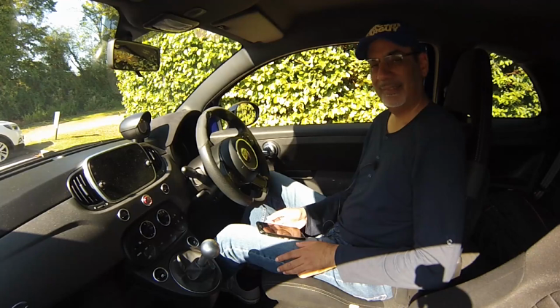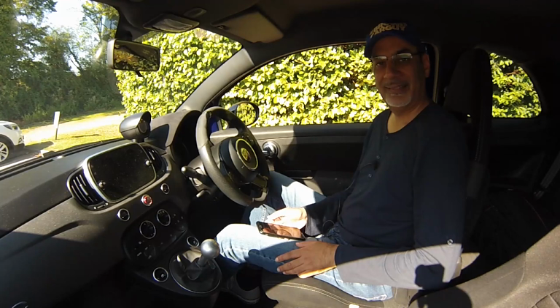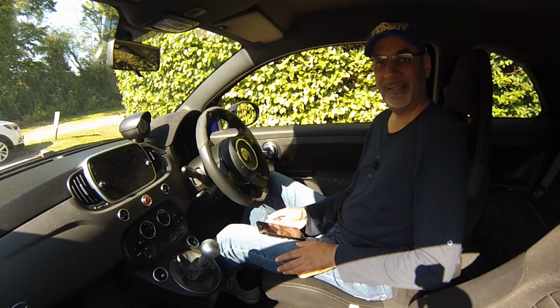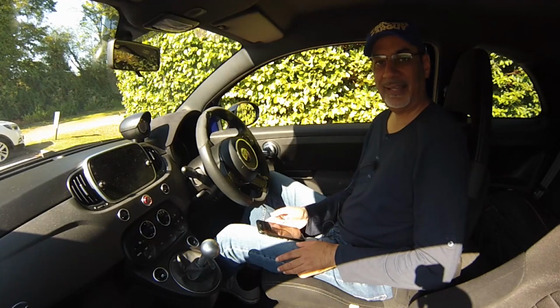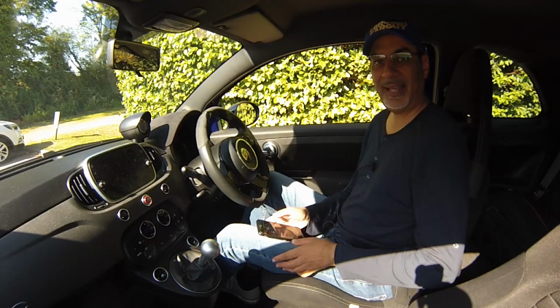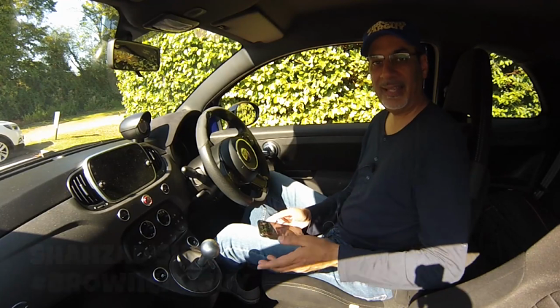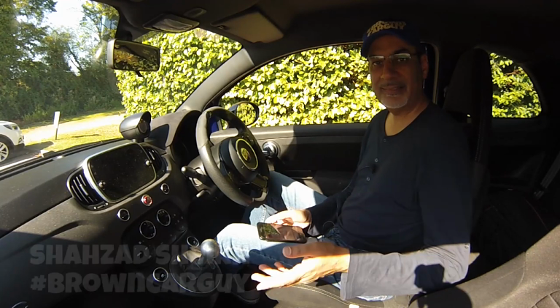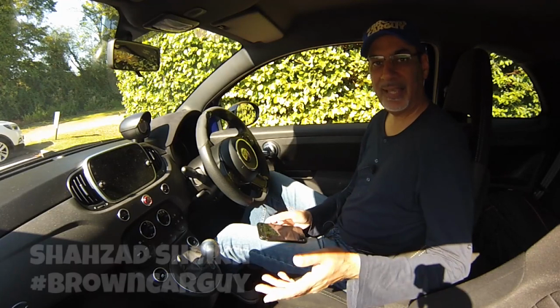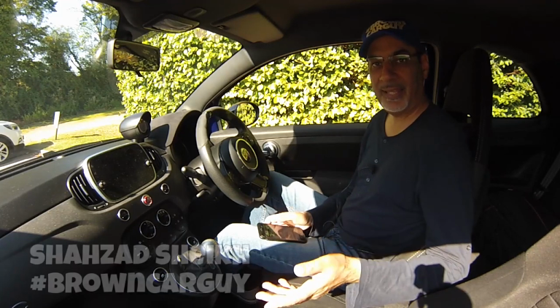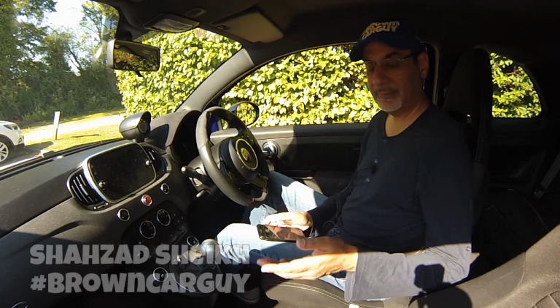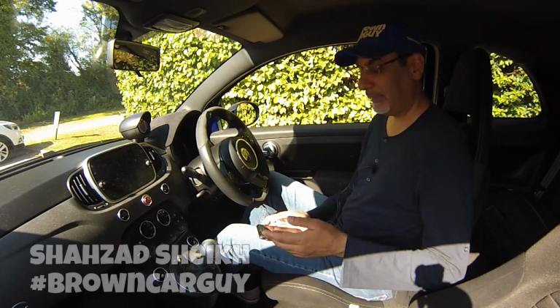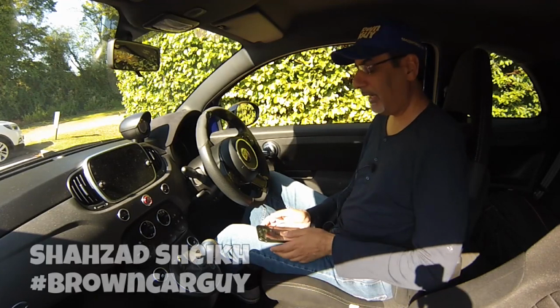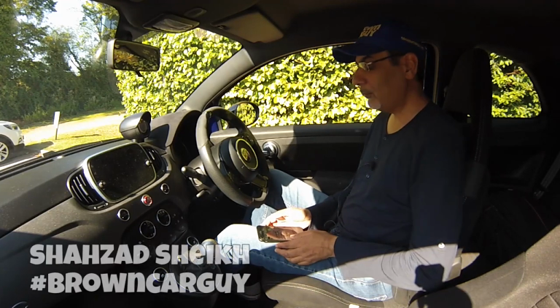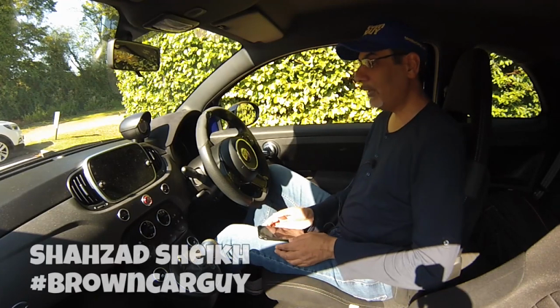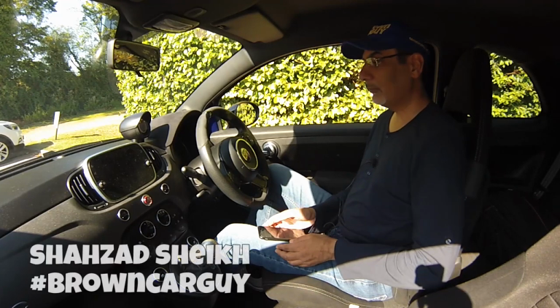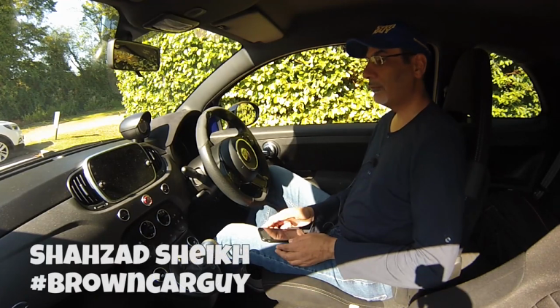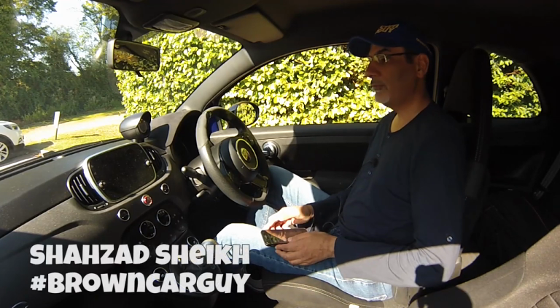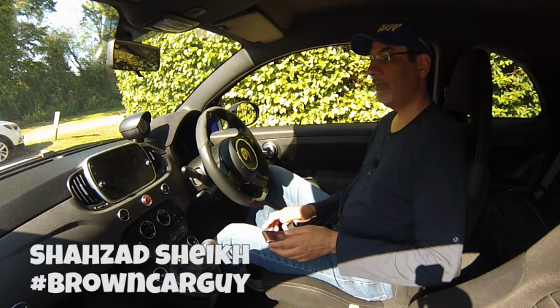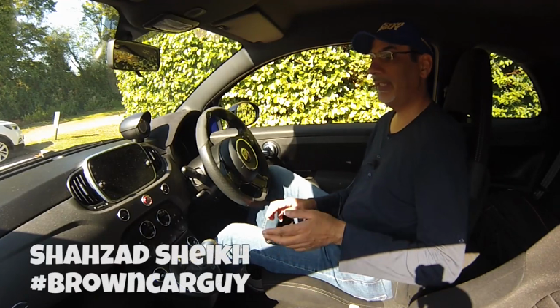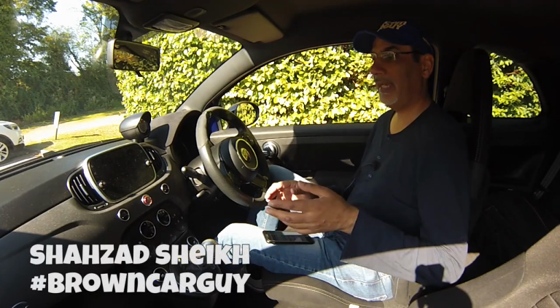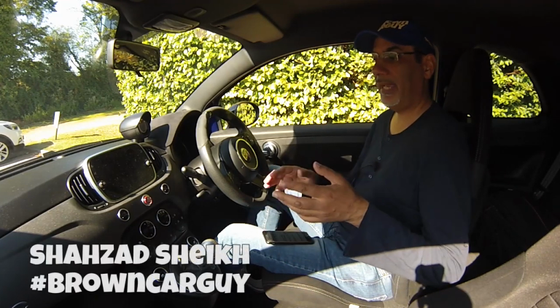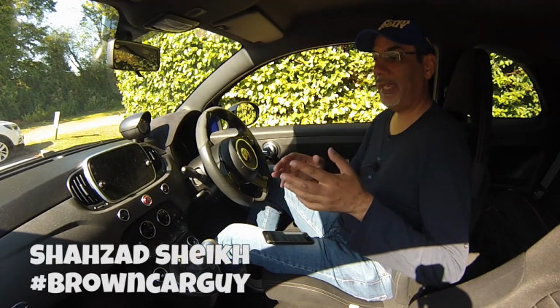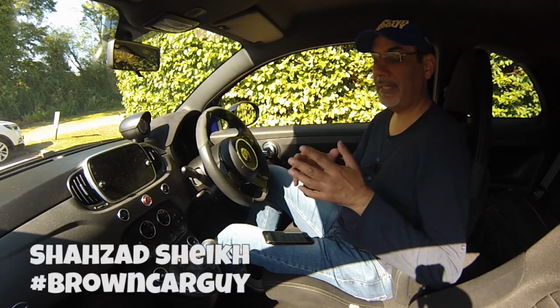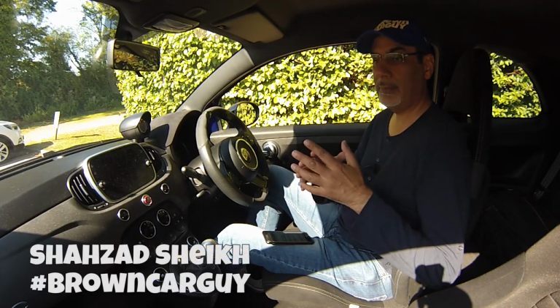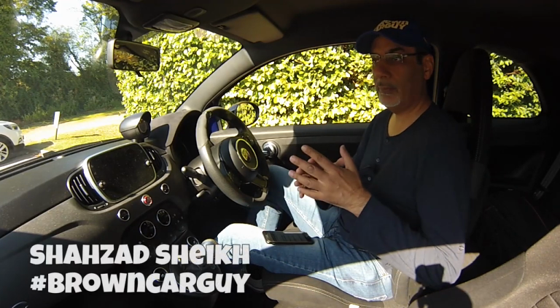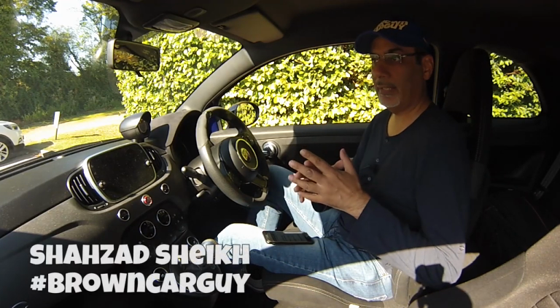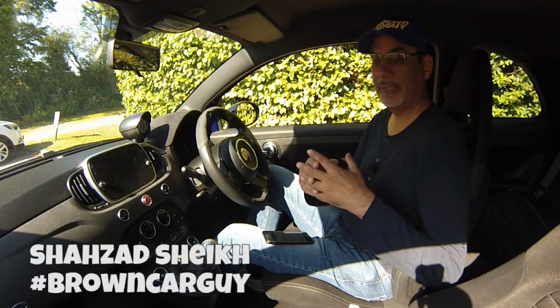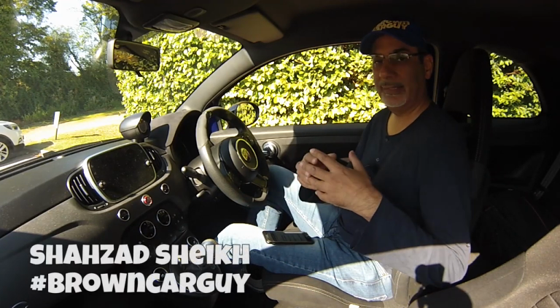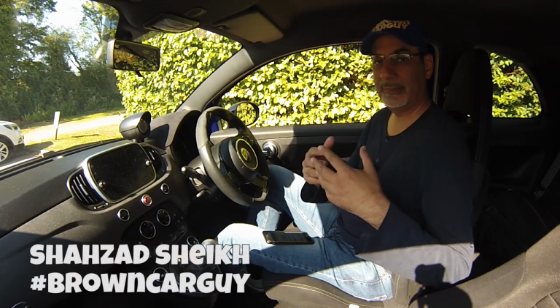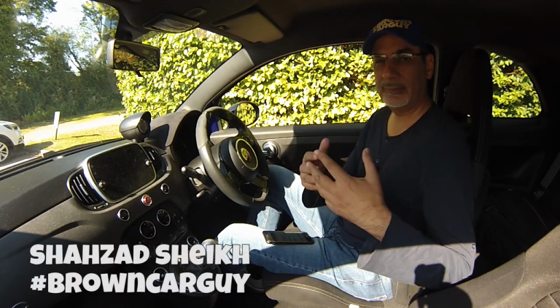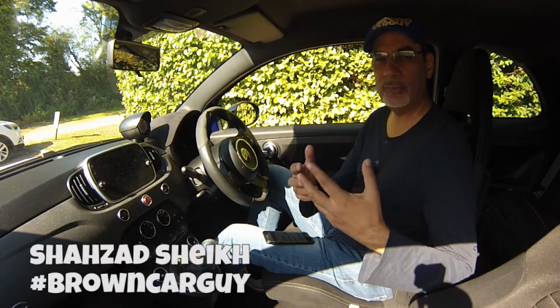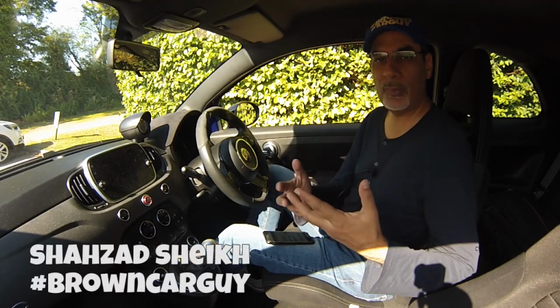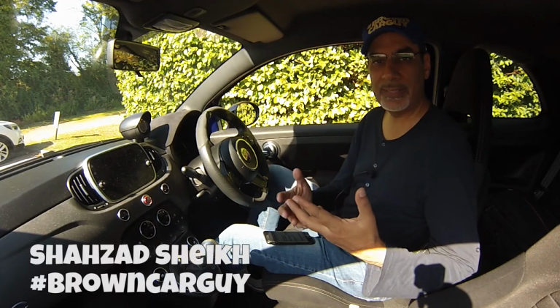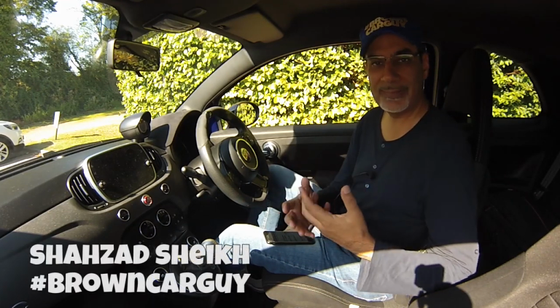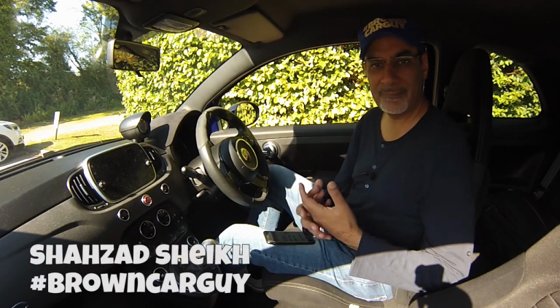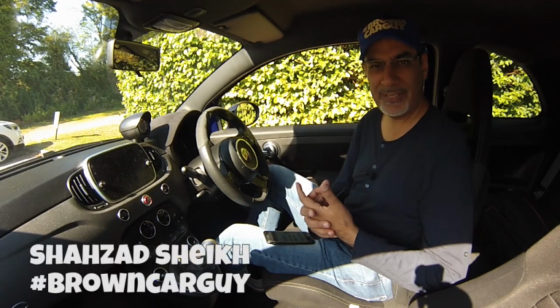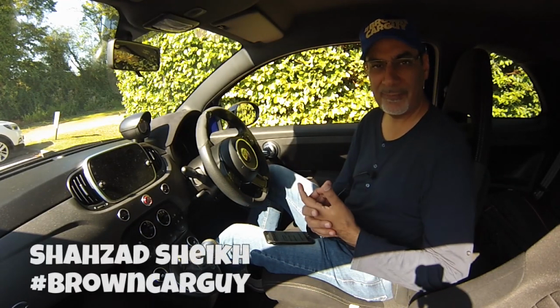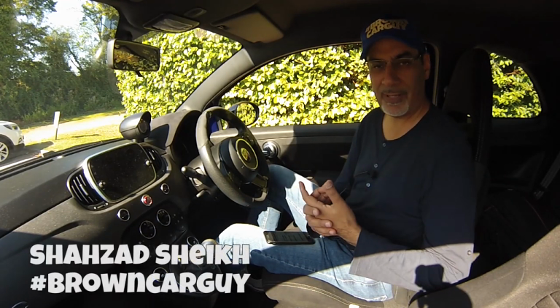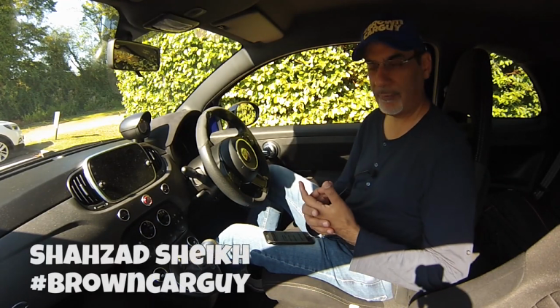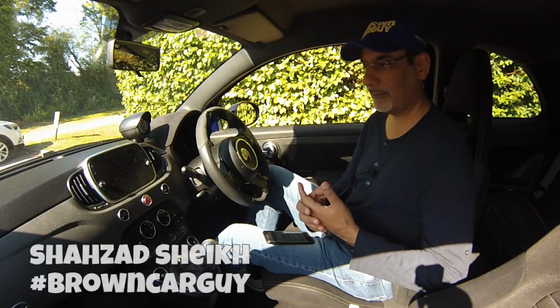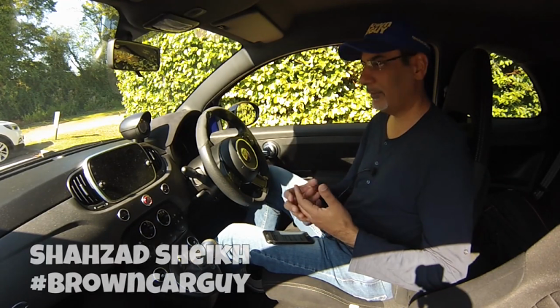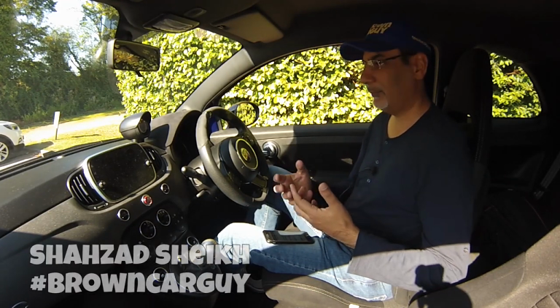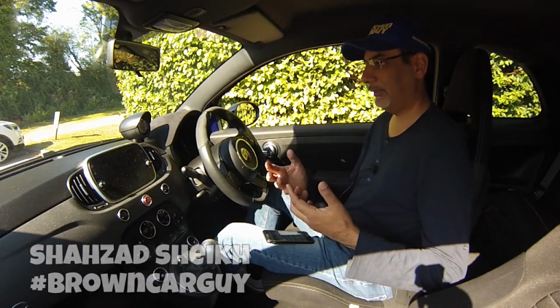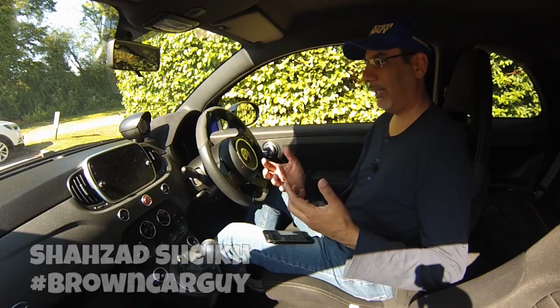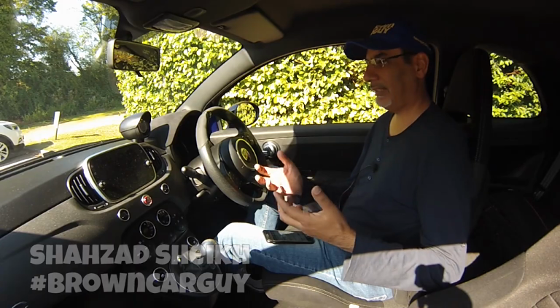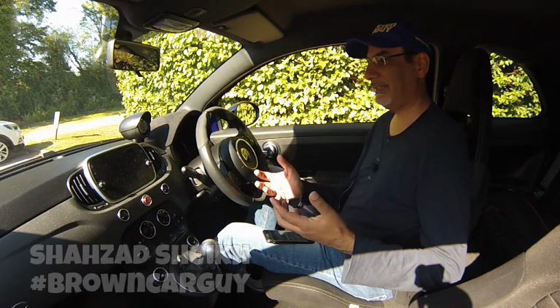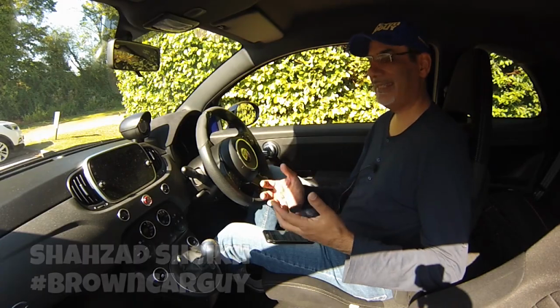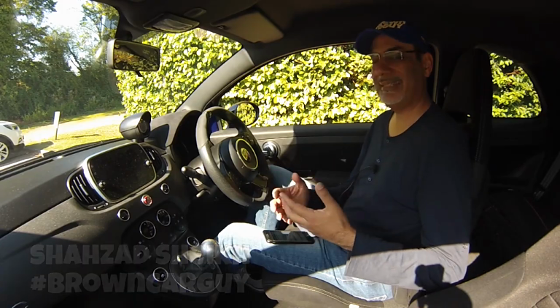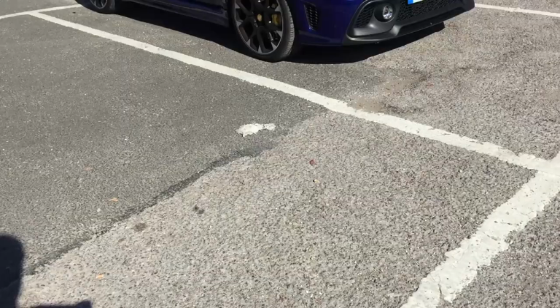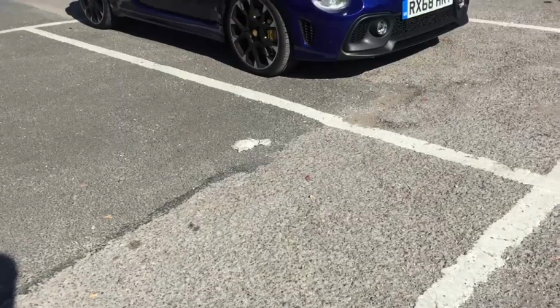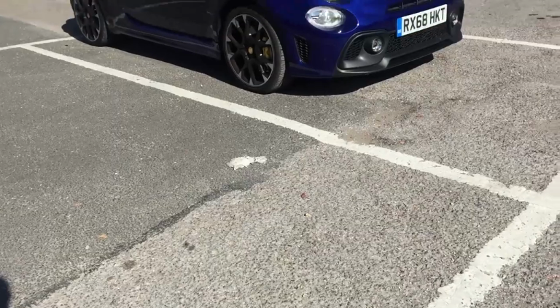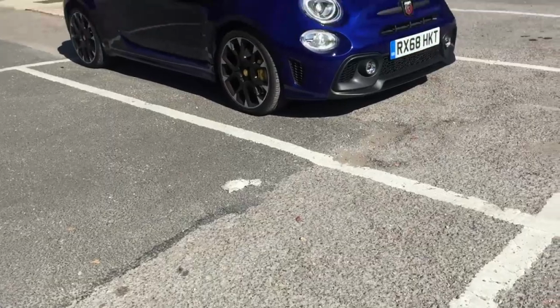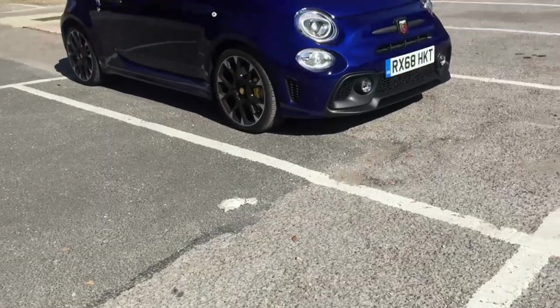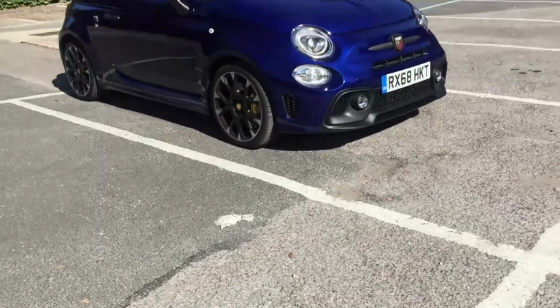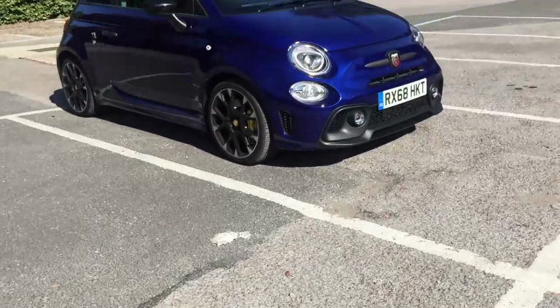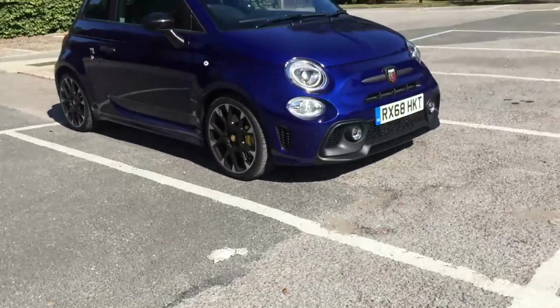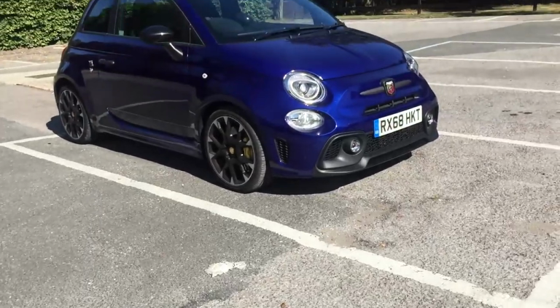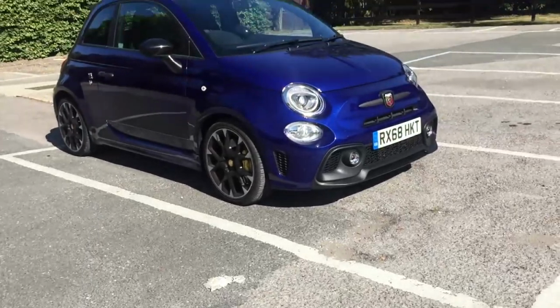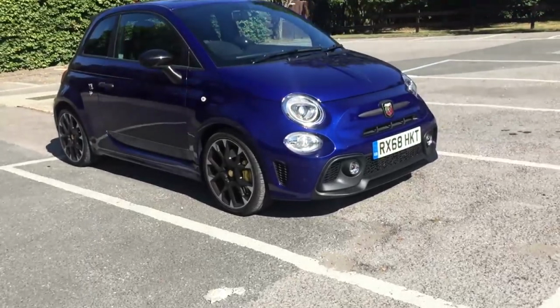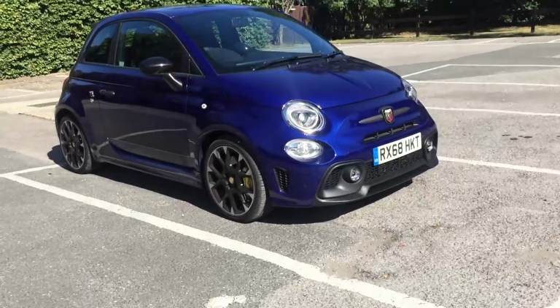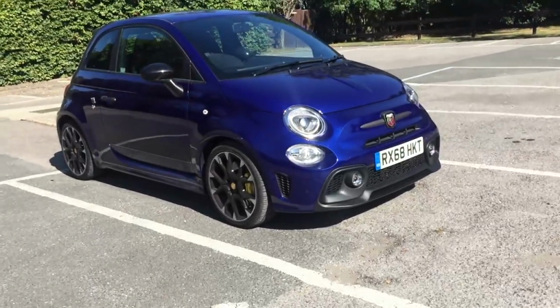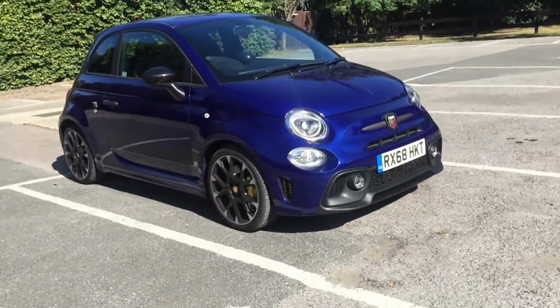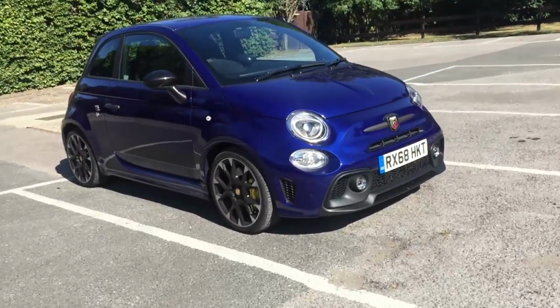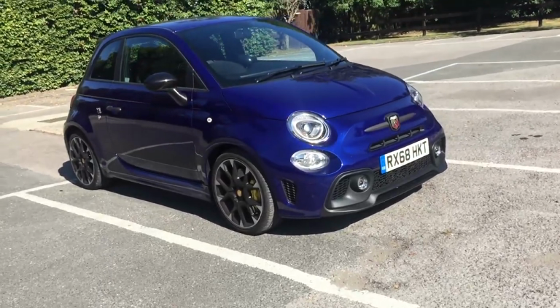Hi guys, today we're reviewing a - well, if you know it, it is a Fiat 500 - but actually it's the Abarth 595.